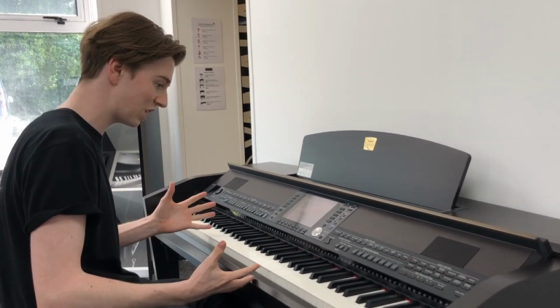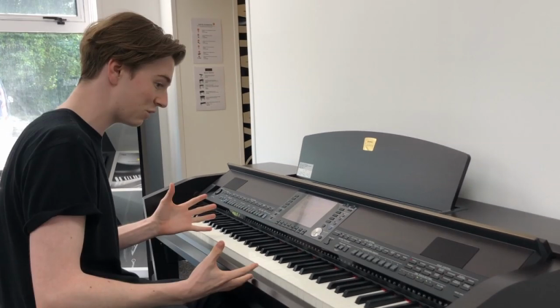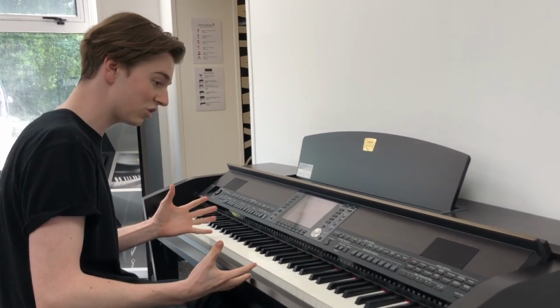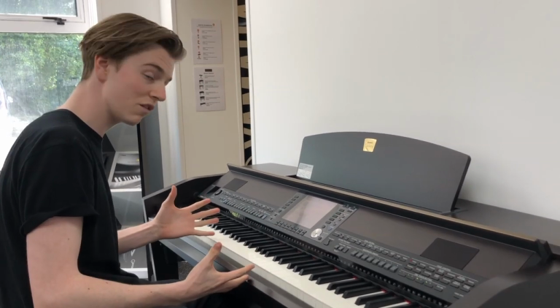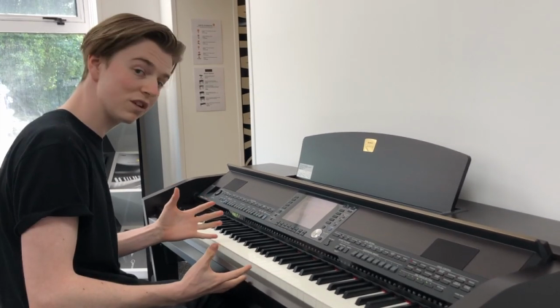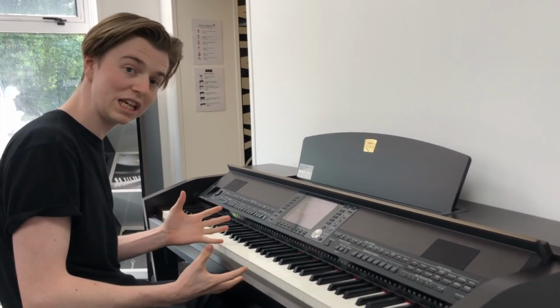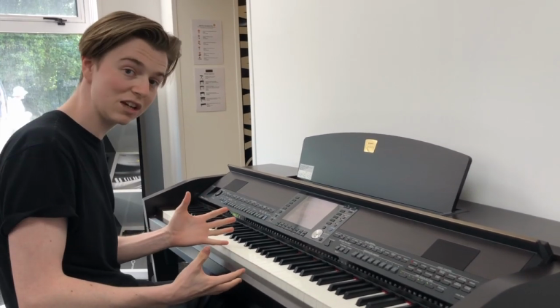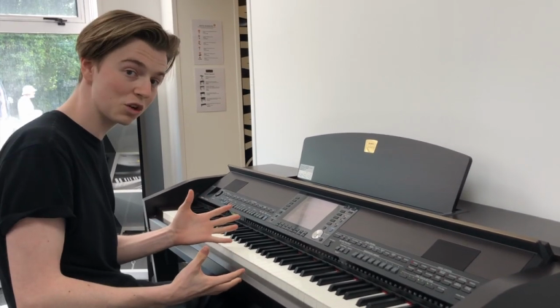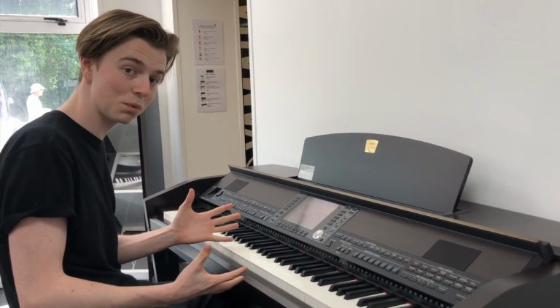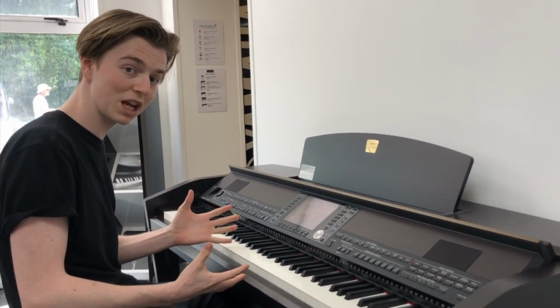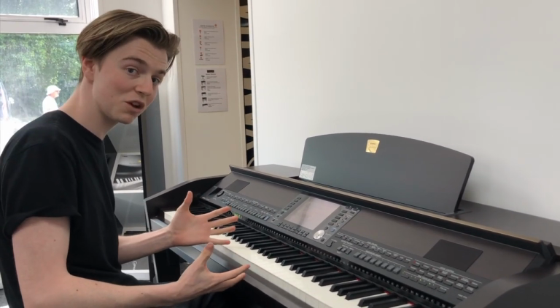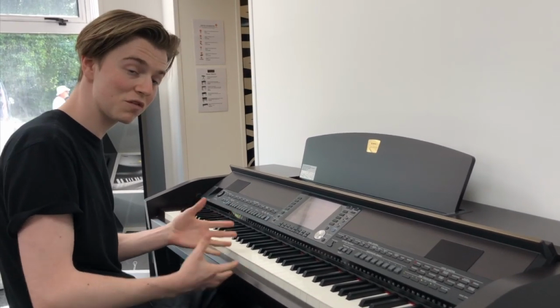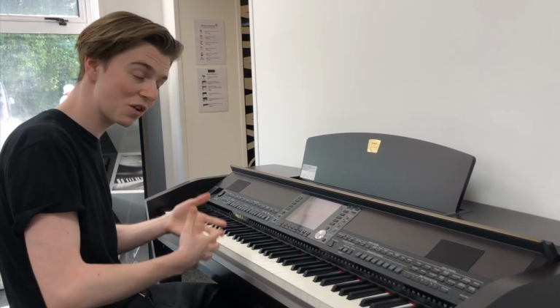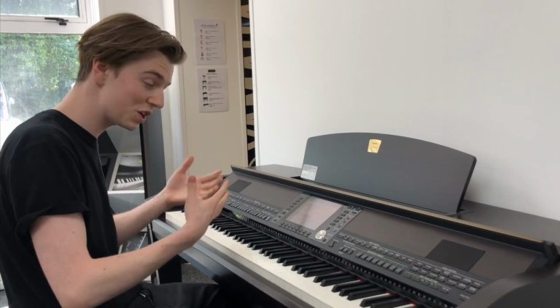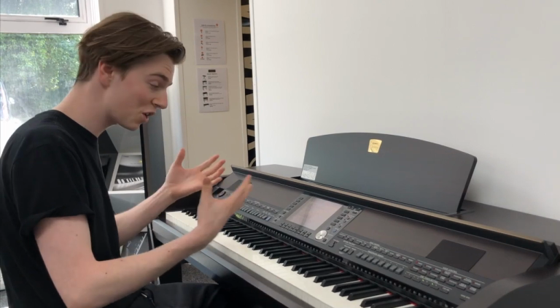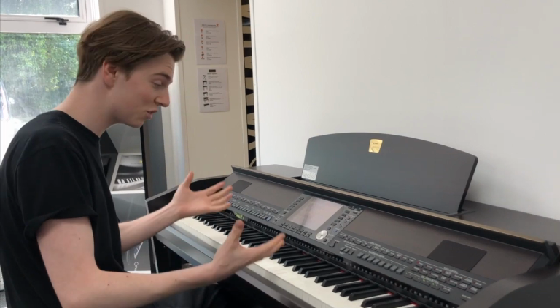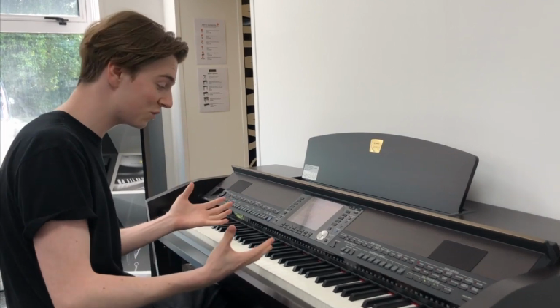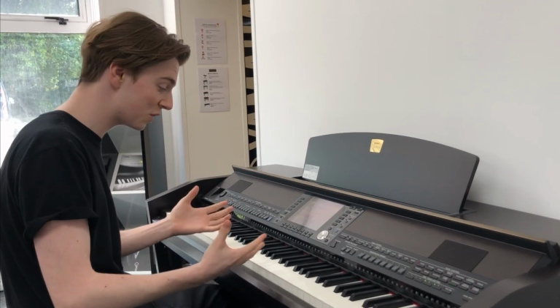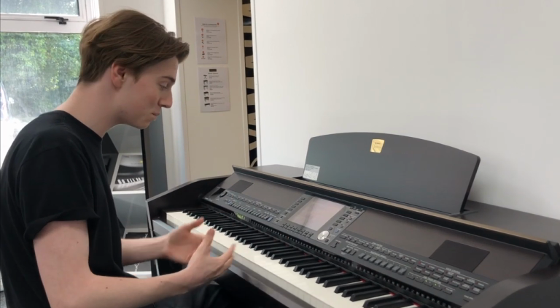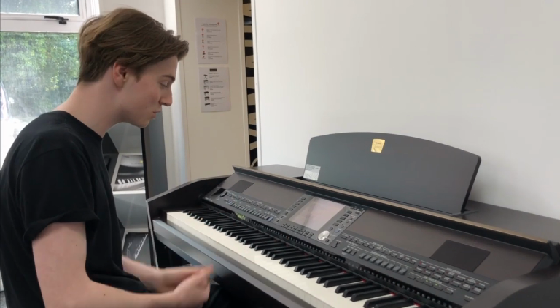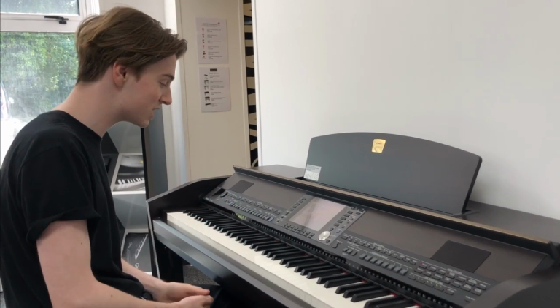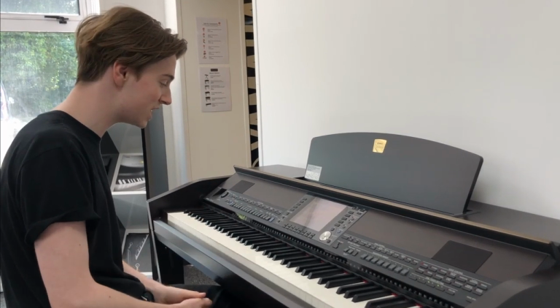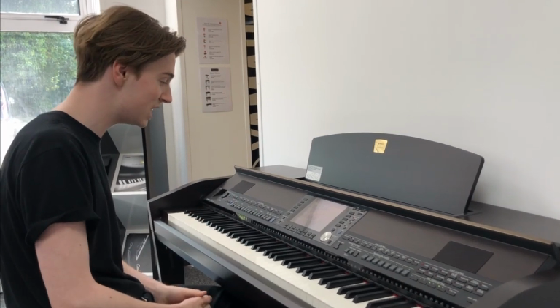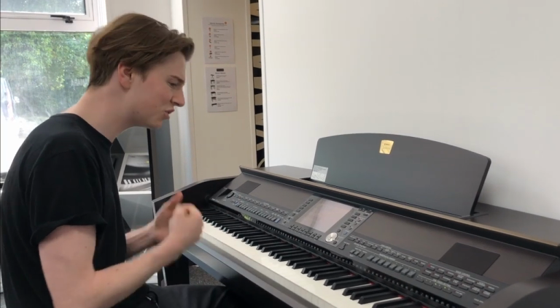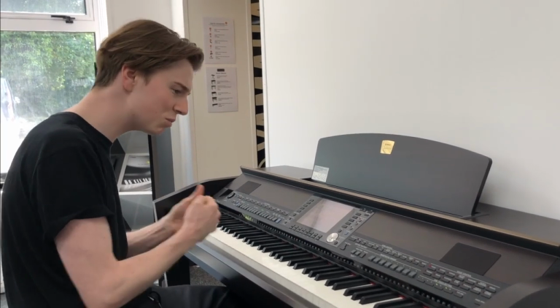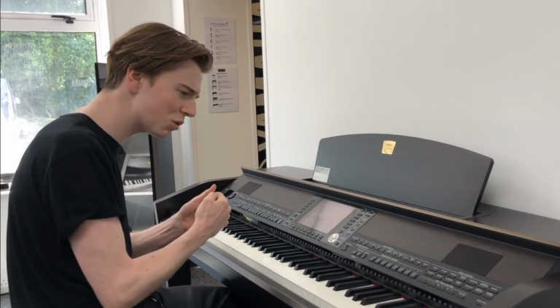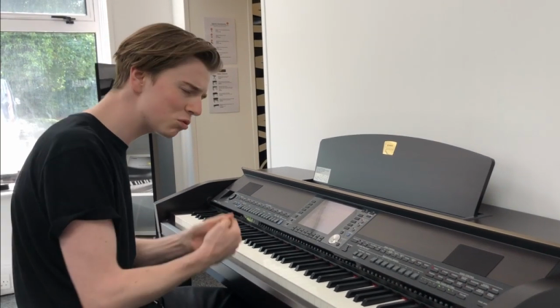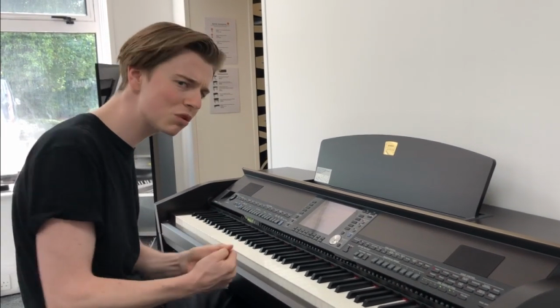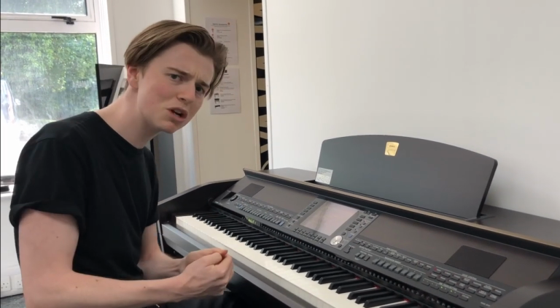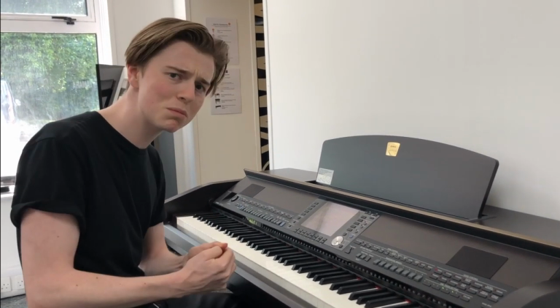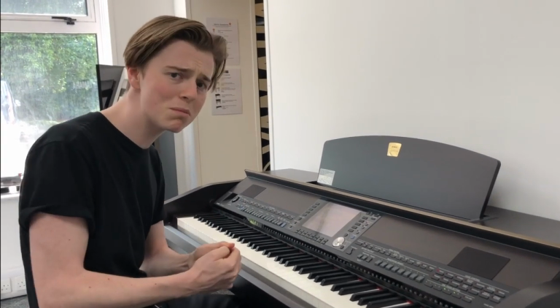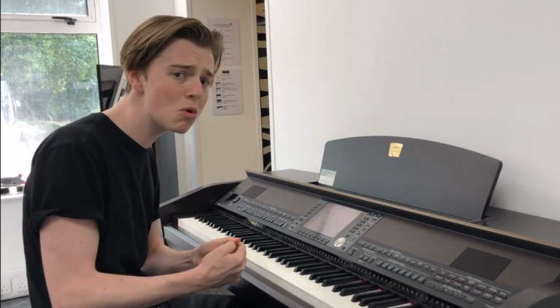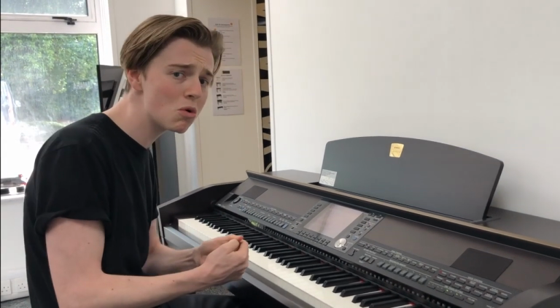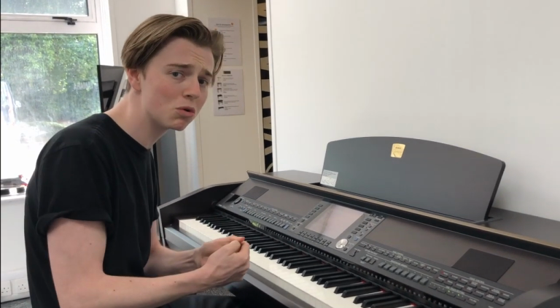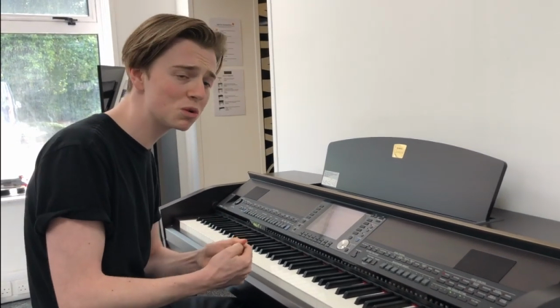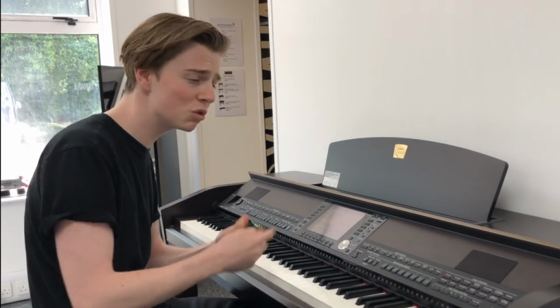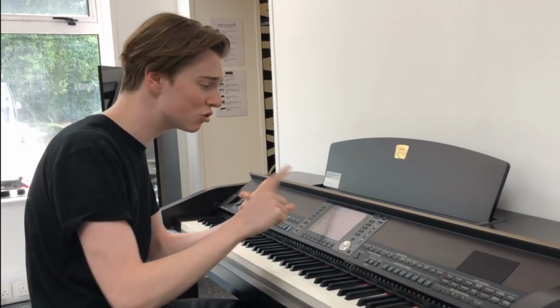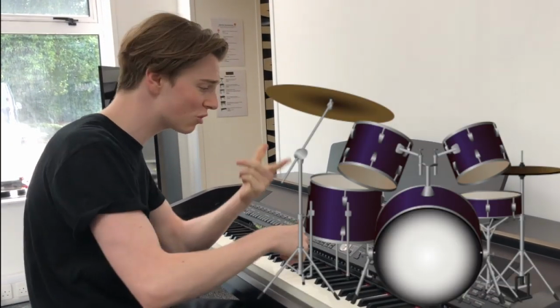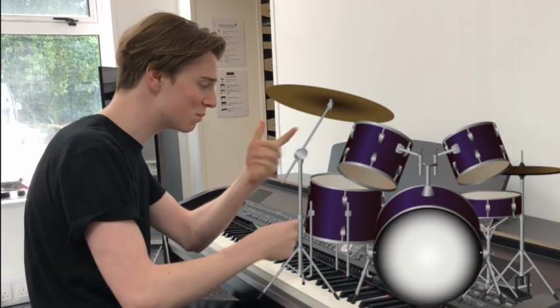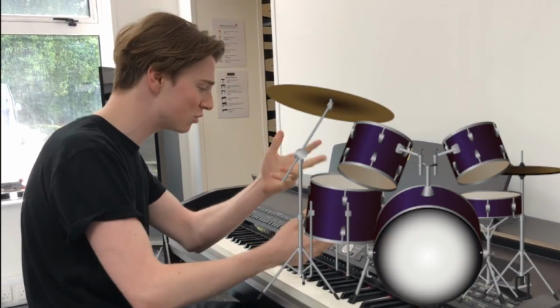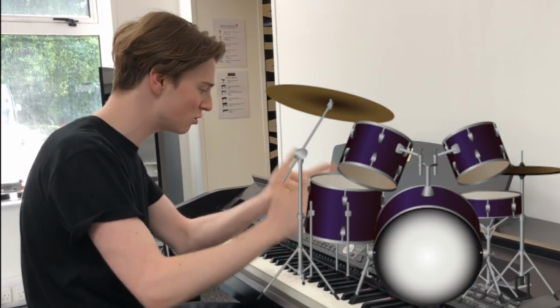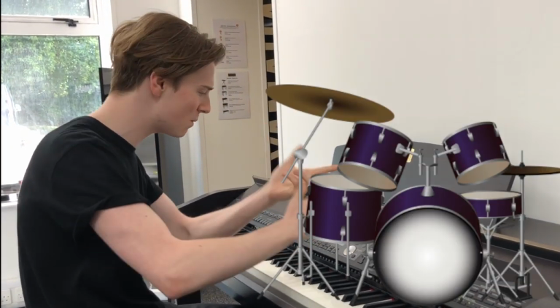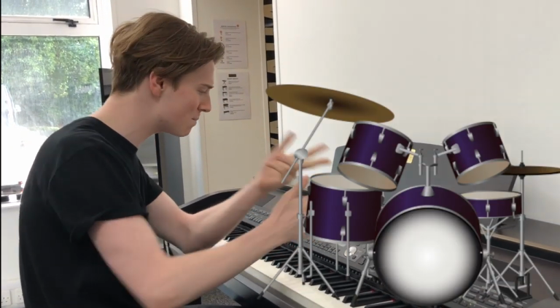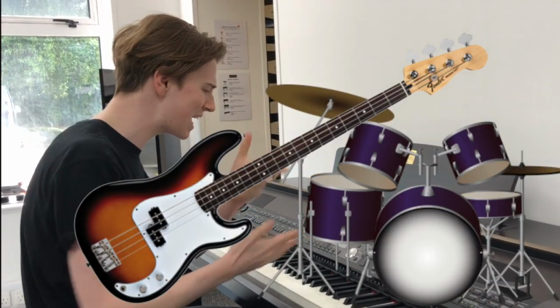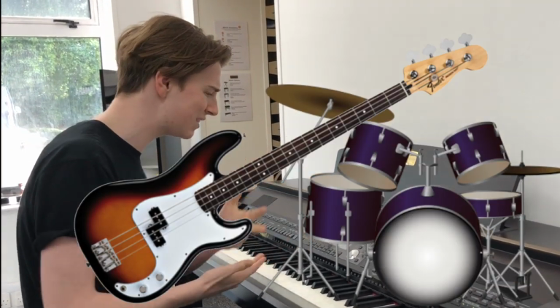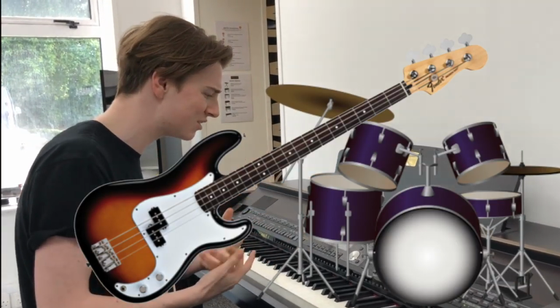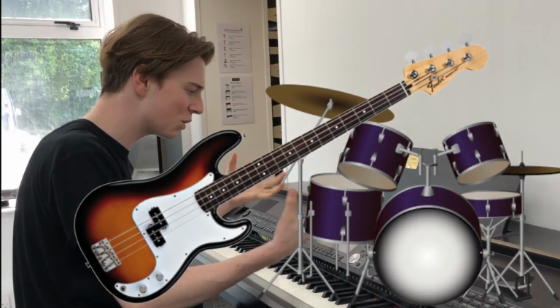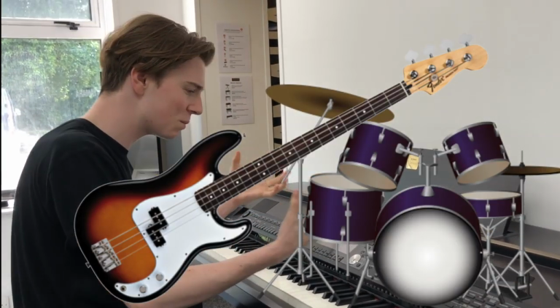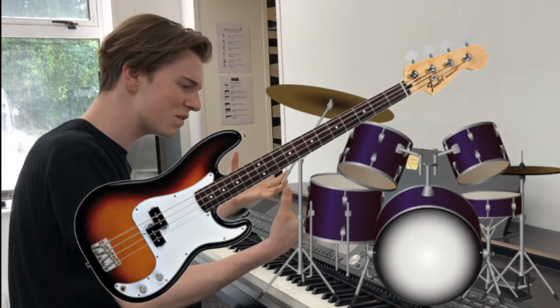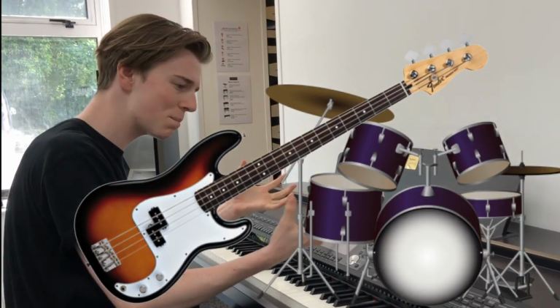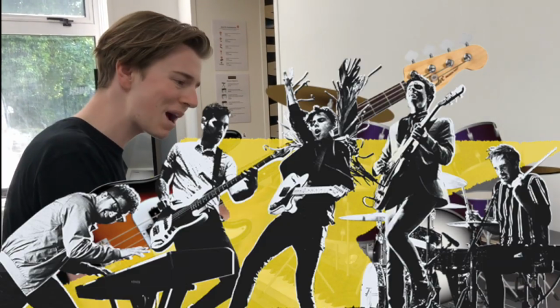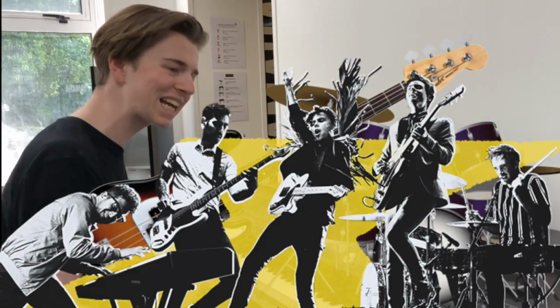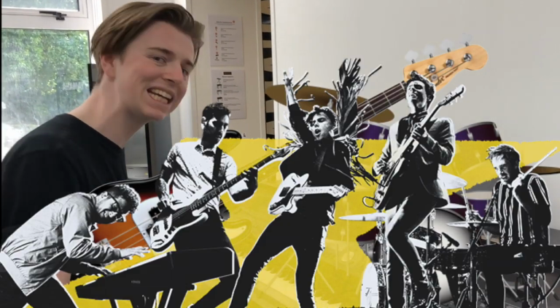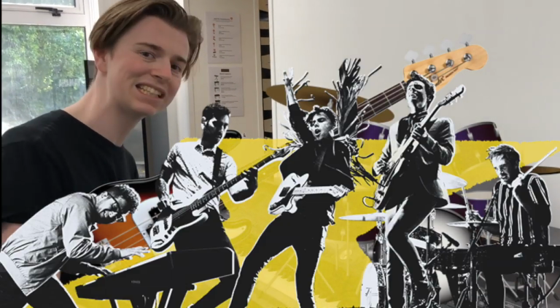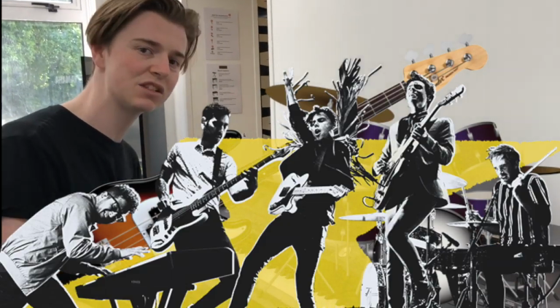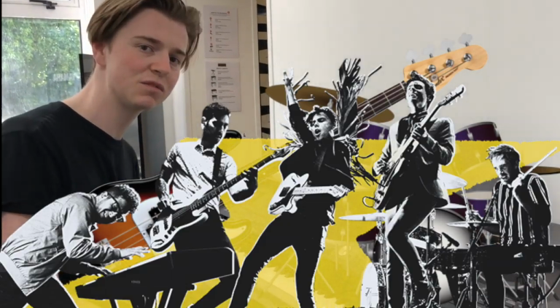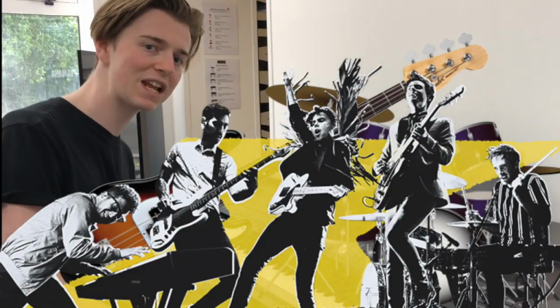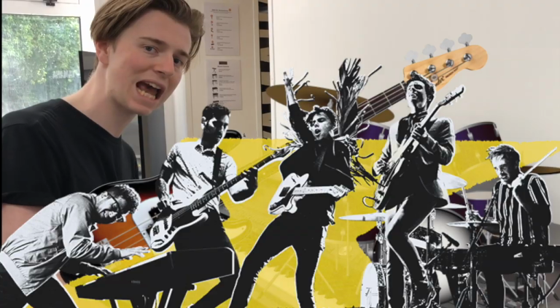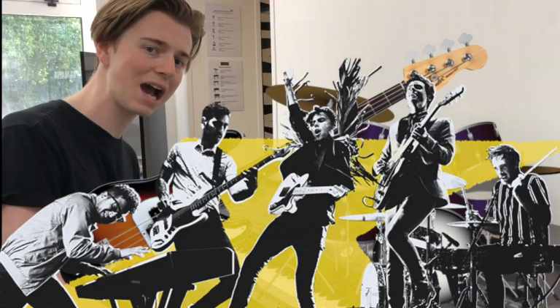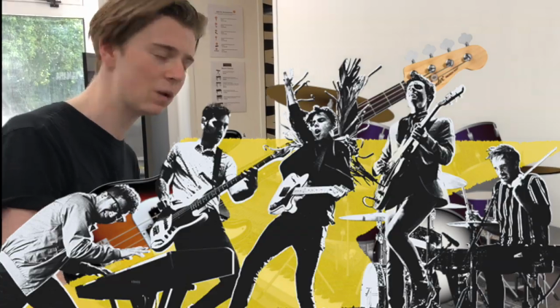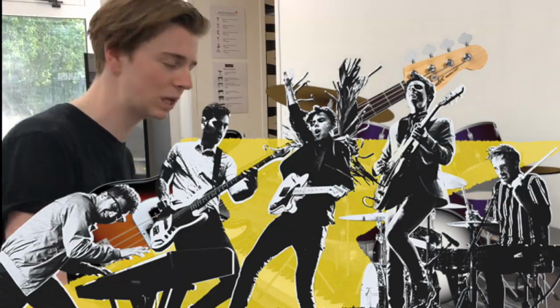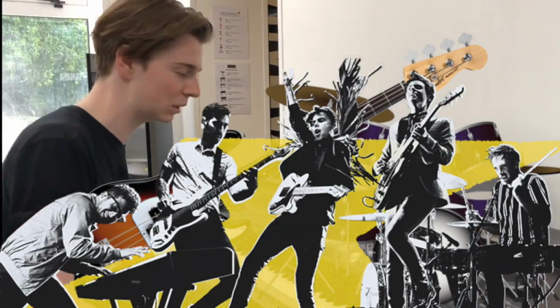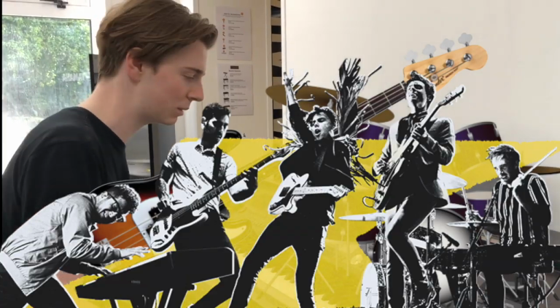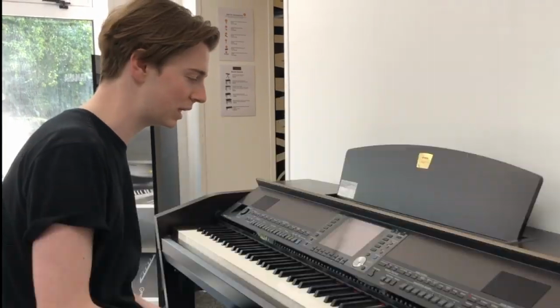Sounds lovely on a piano, very nice, very pretty, but sometimes you want a little bit more. You want drums, you want bass, you want a bit of a backing to fill it out a little bit.